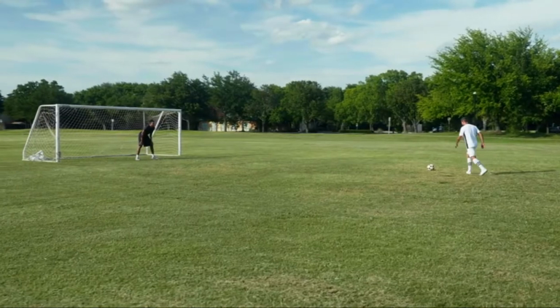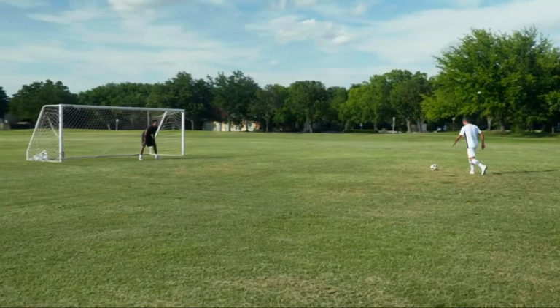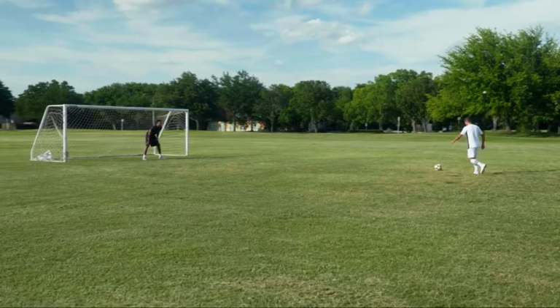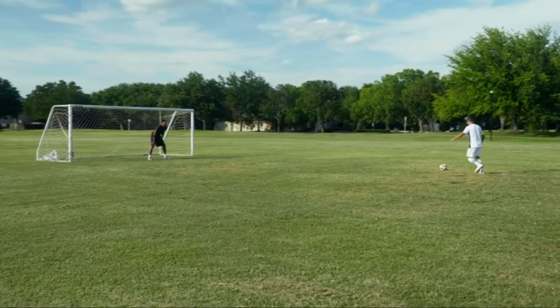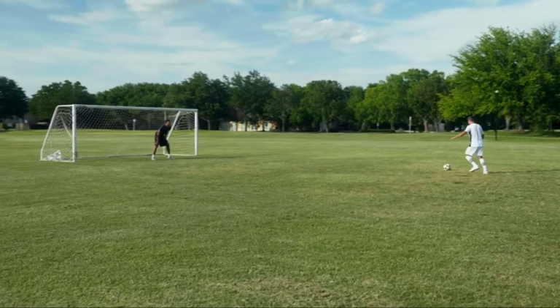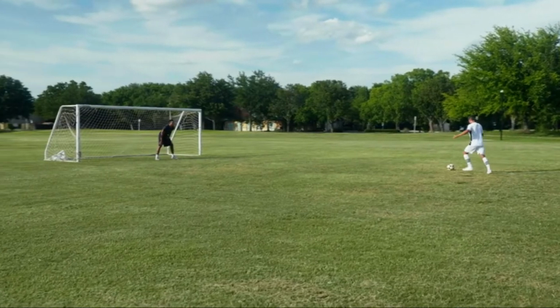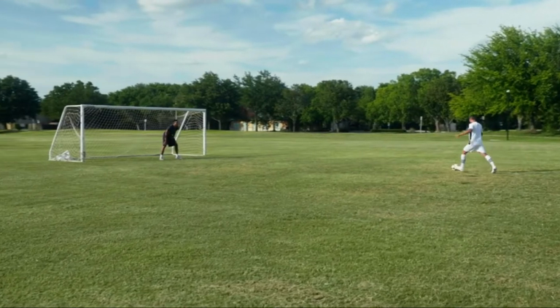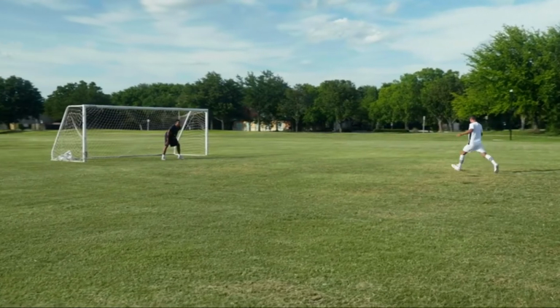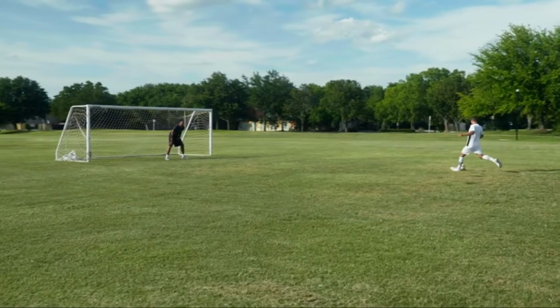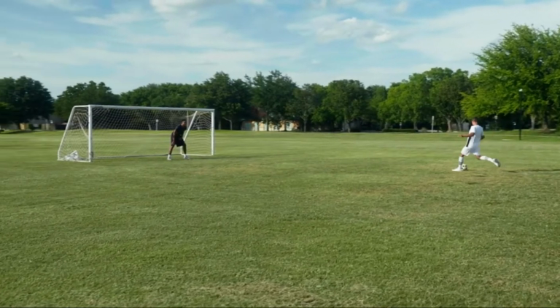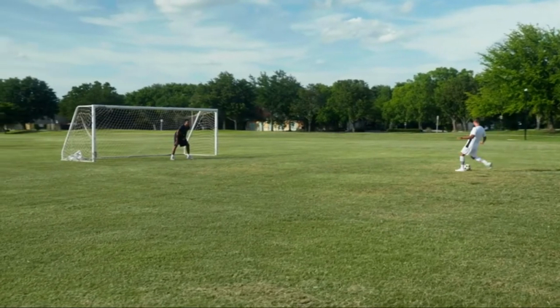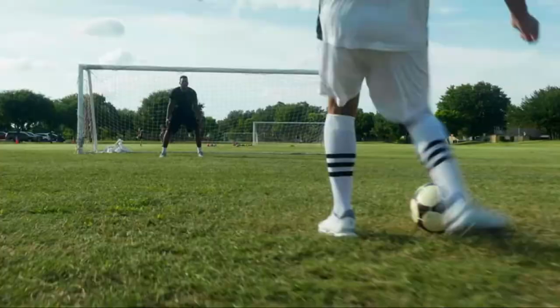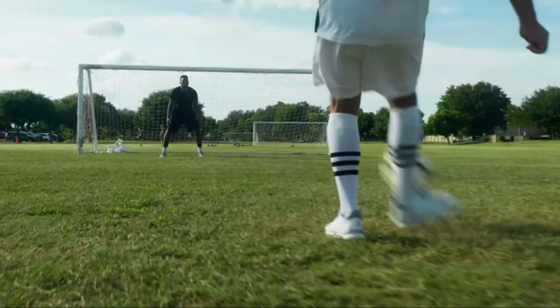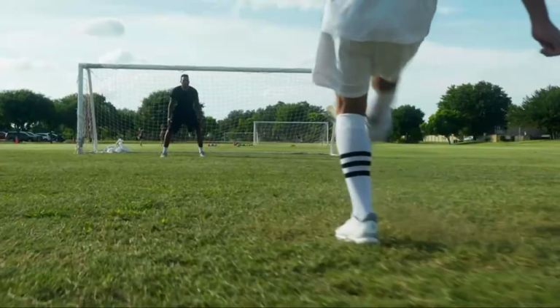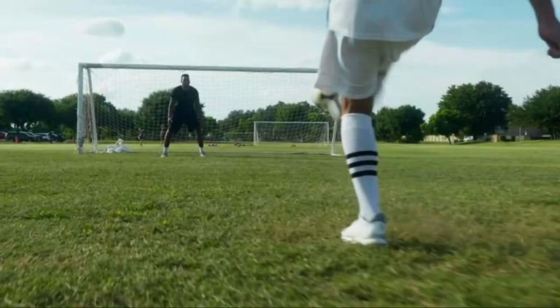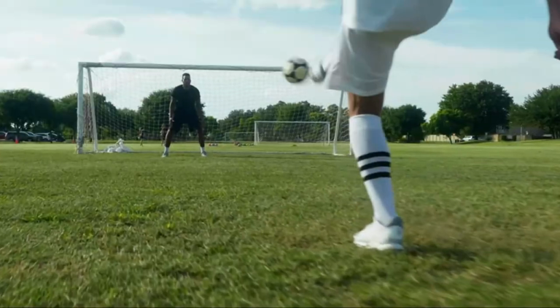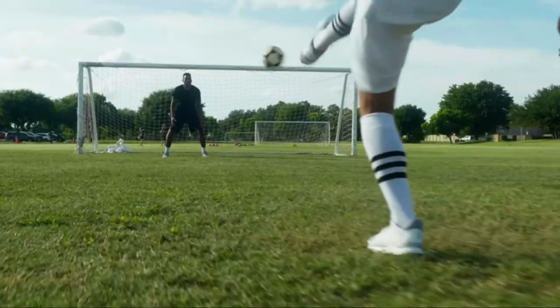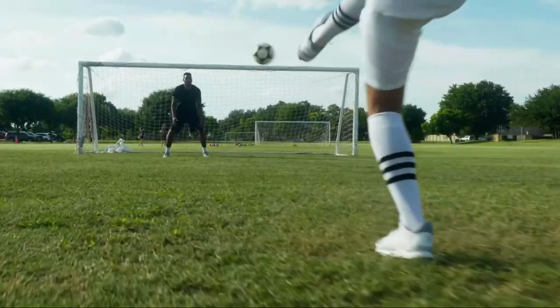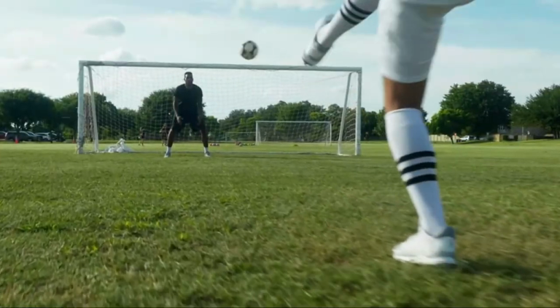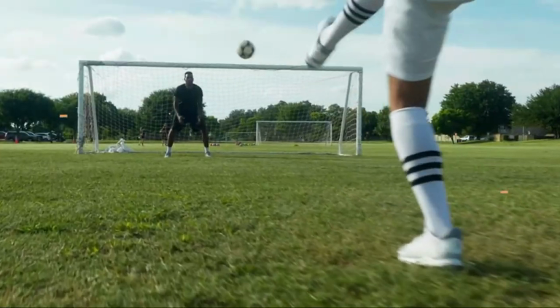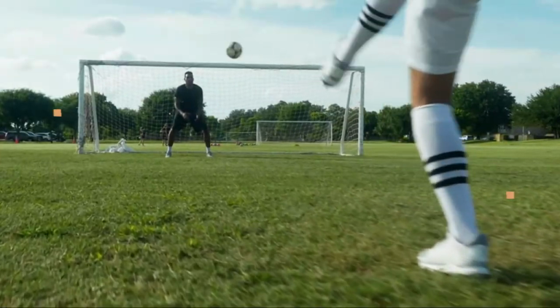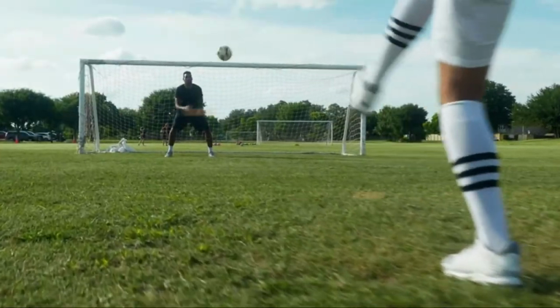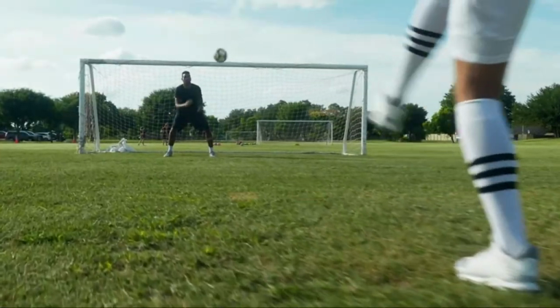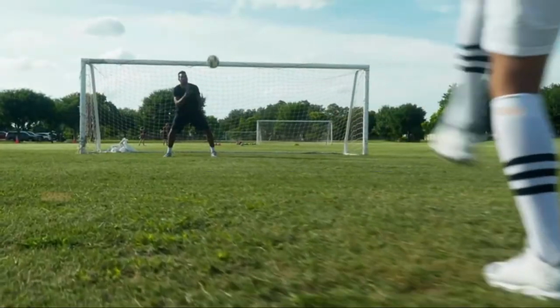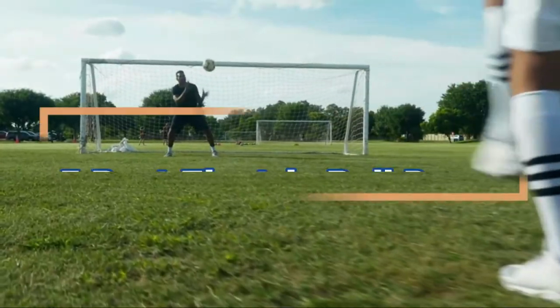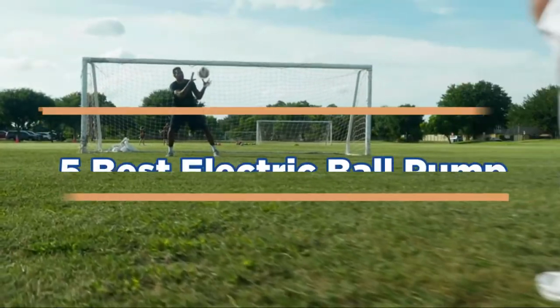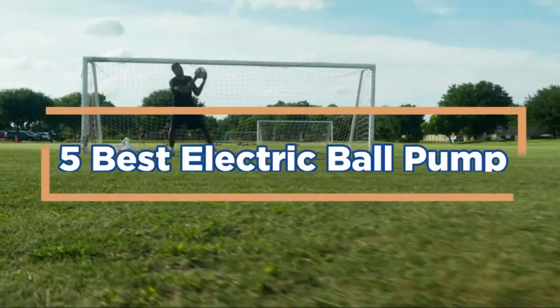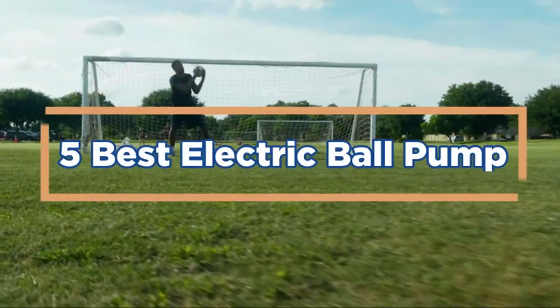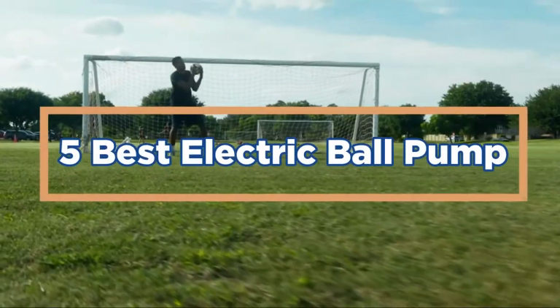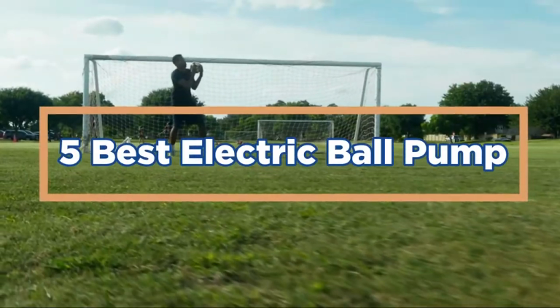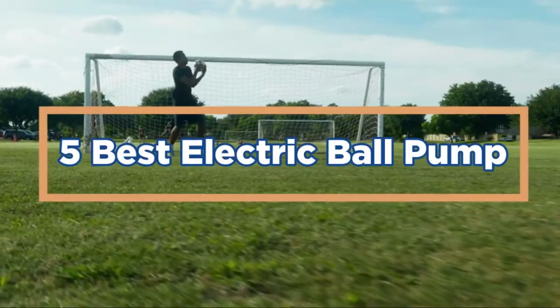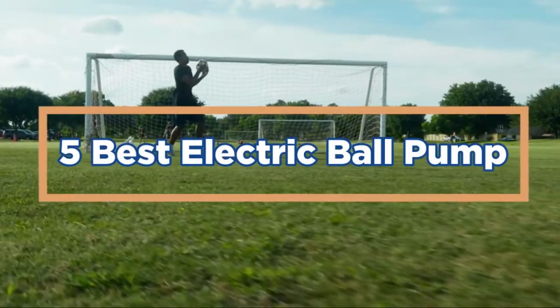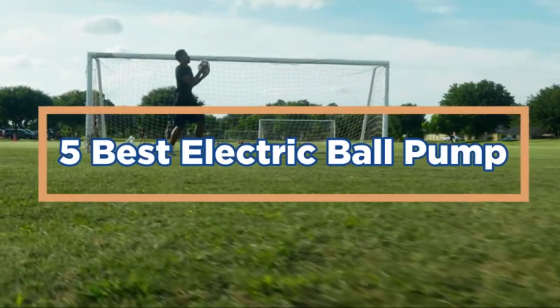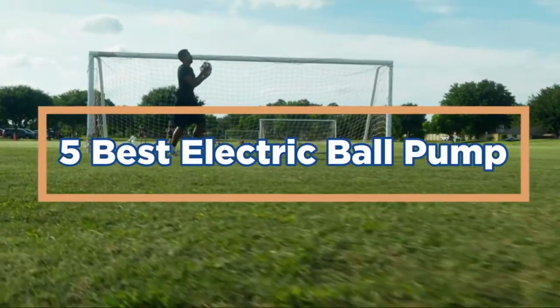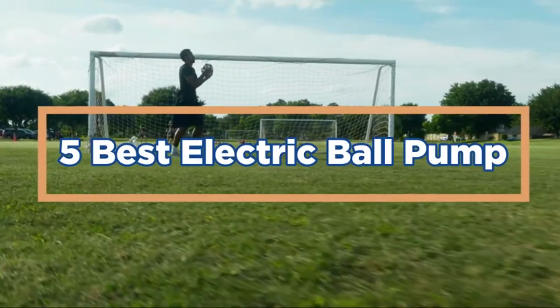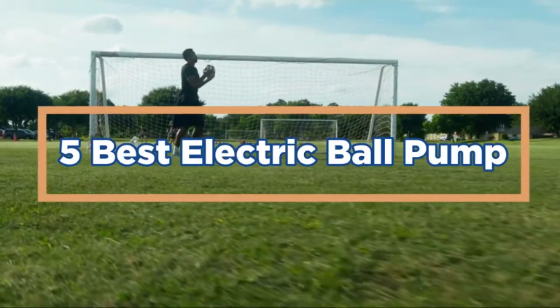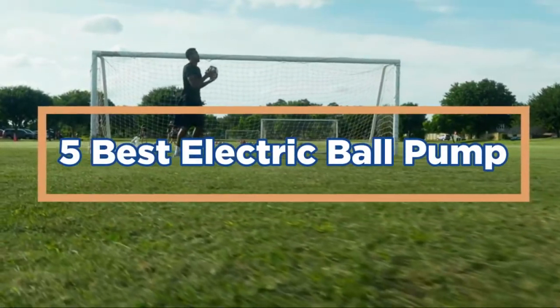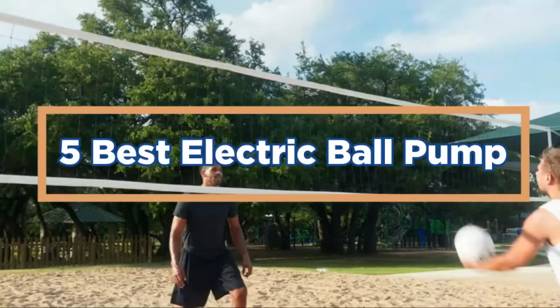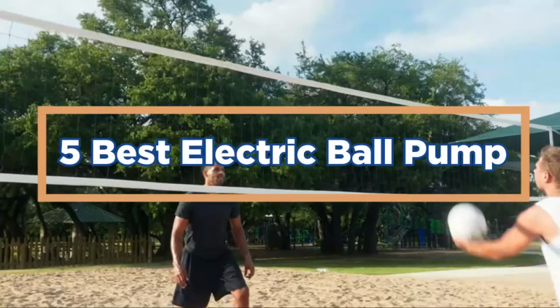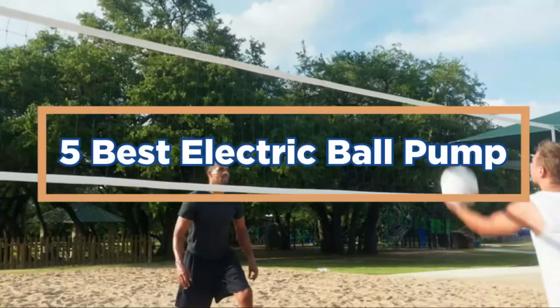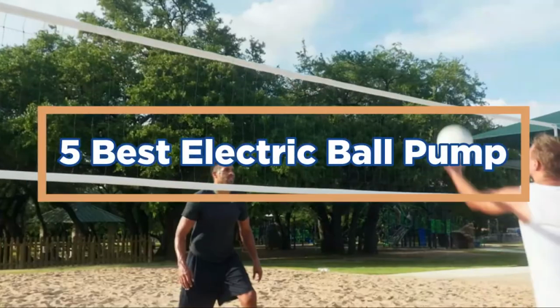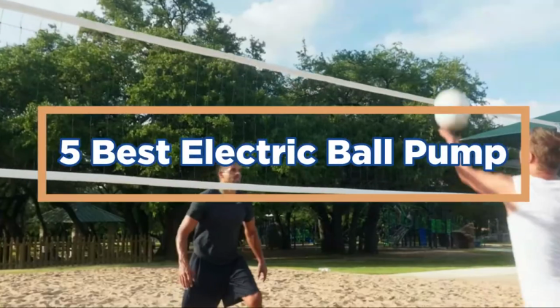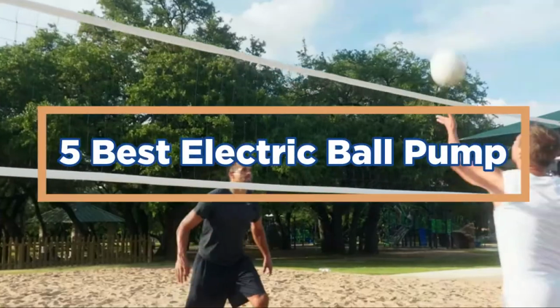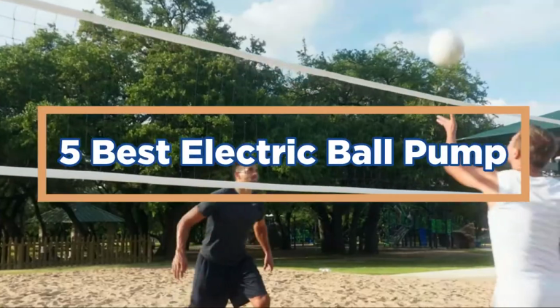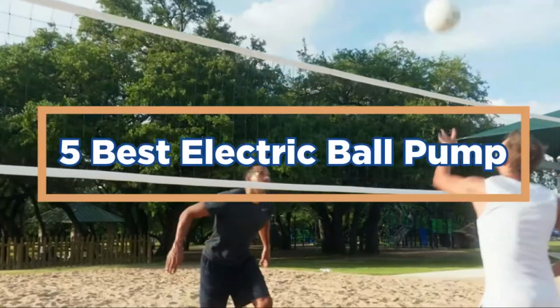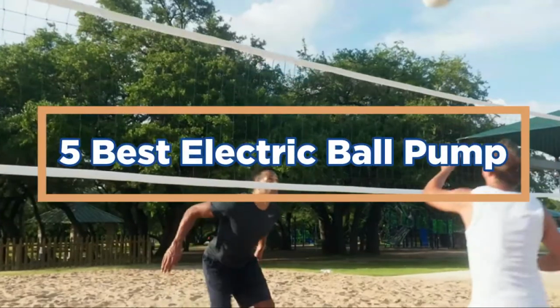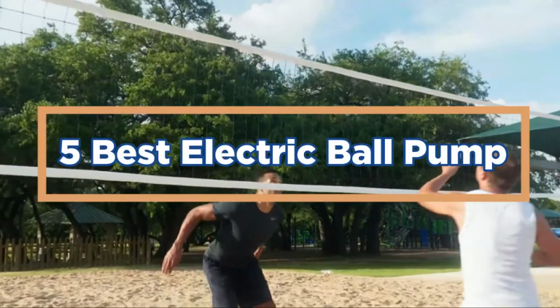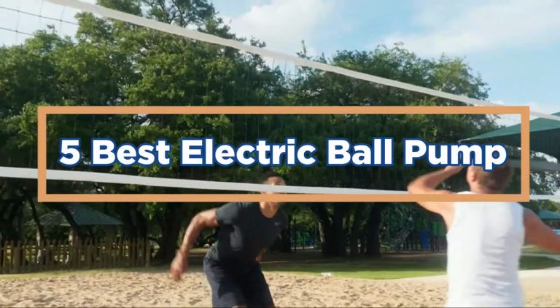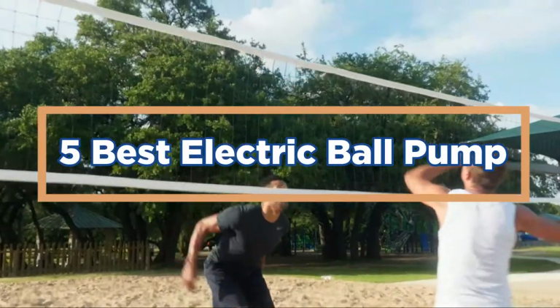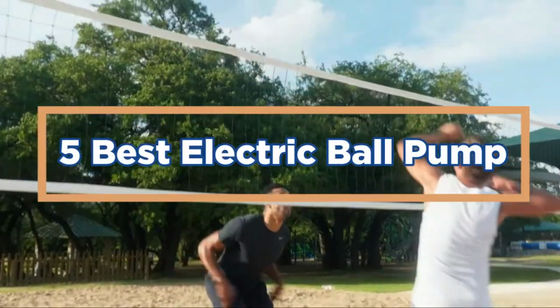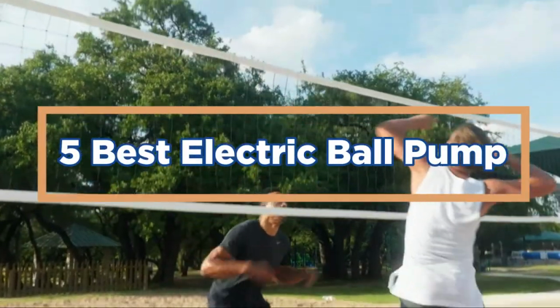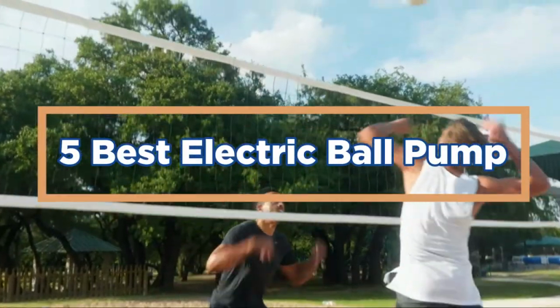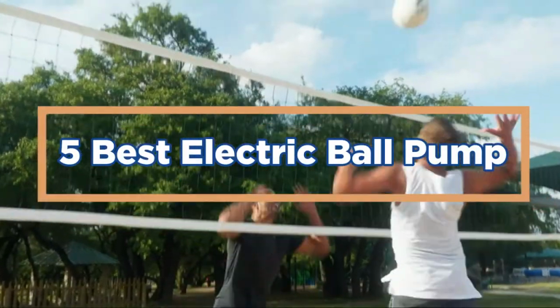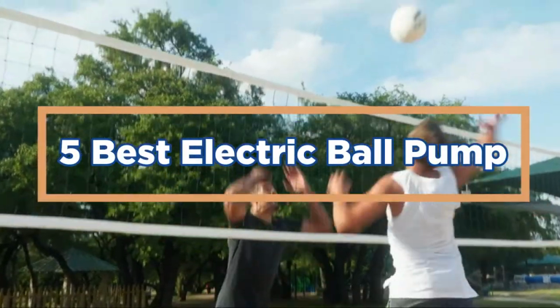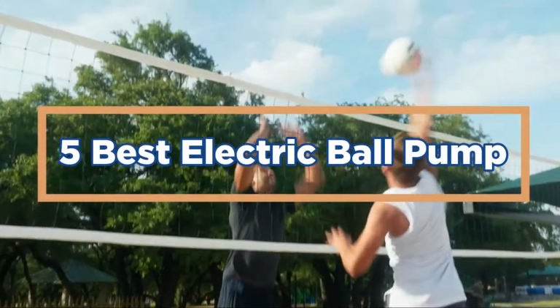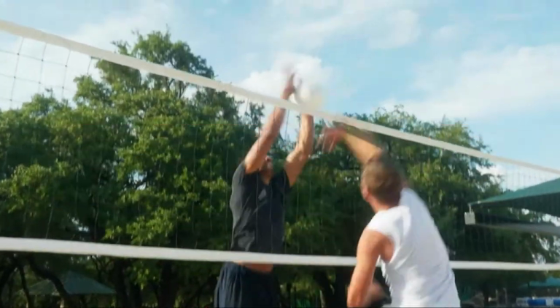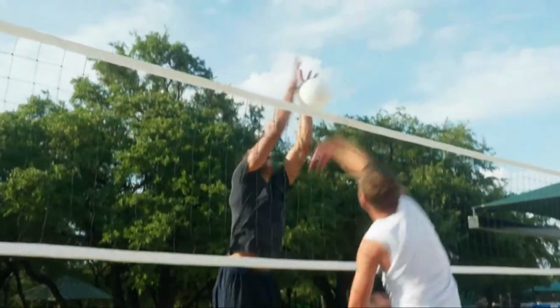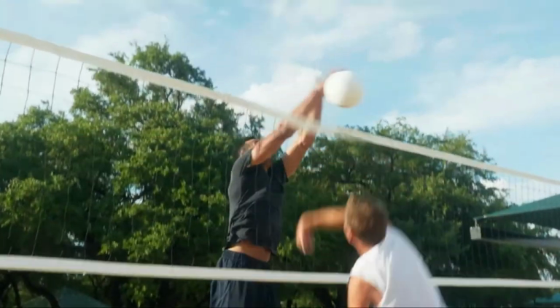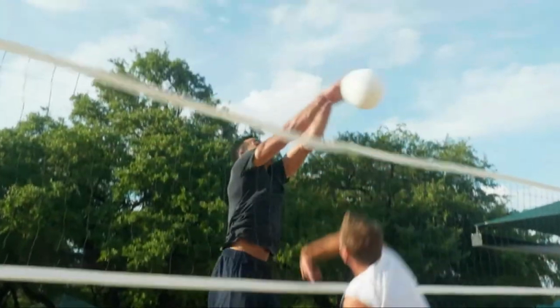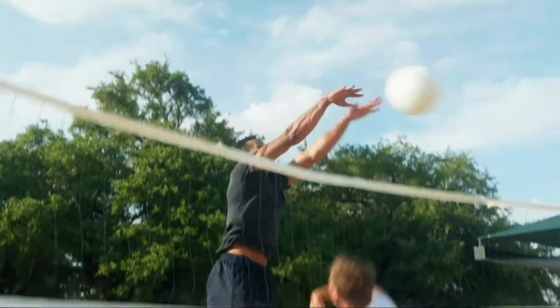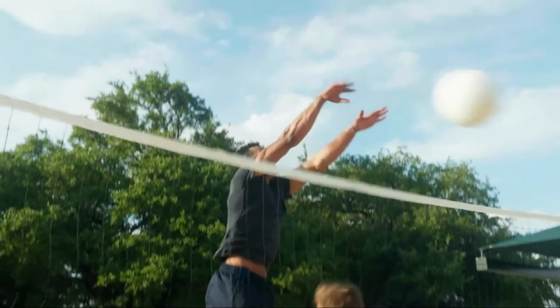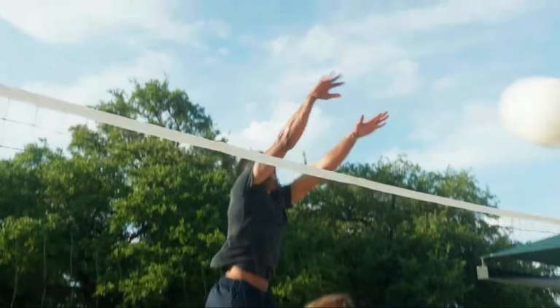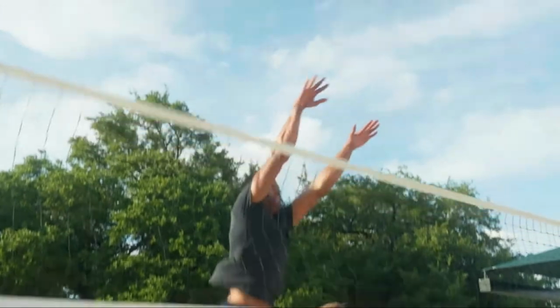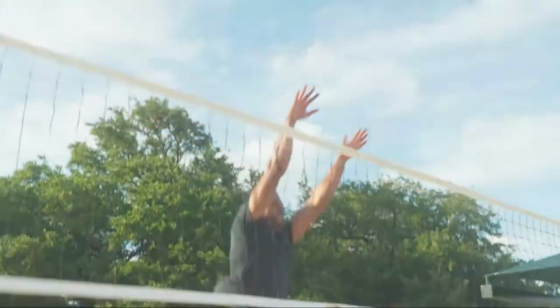In today's video, we will show you the top 5 best electric ball pumps. Let's get started.